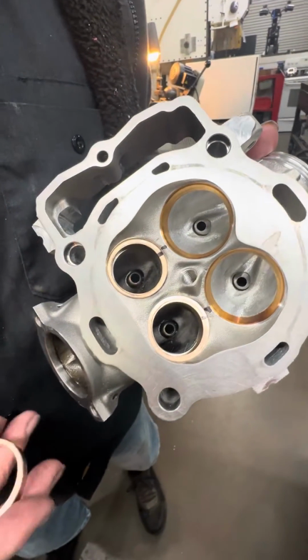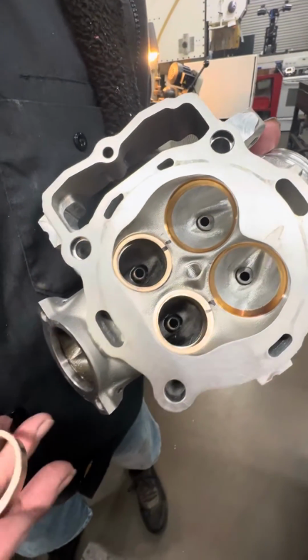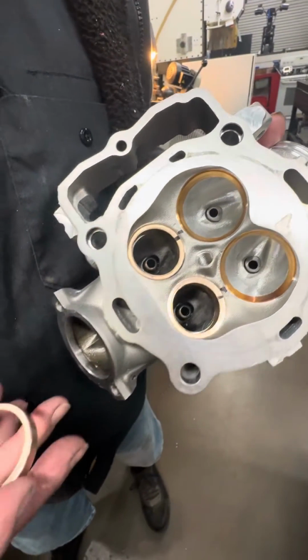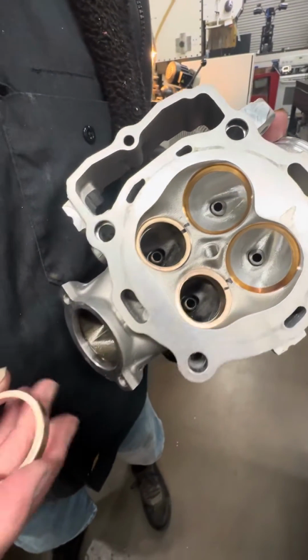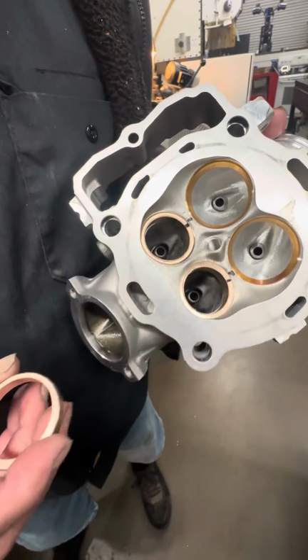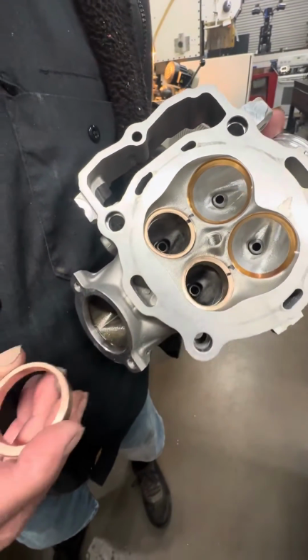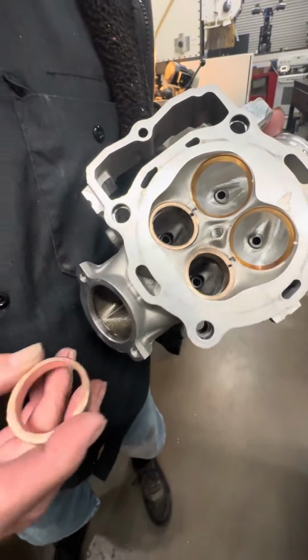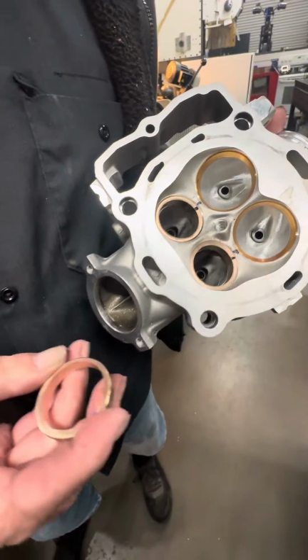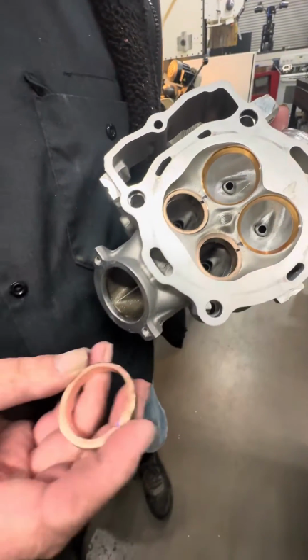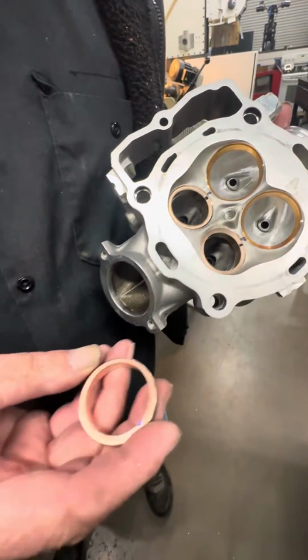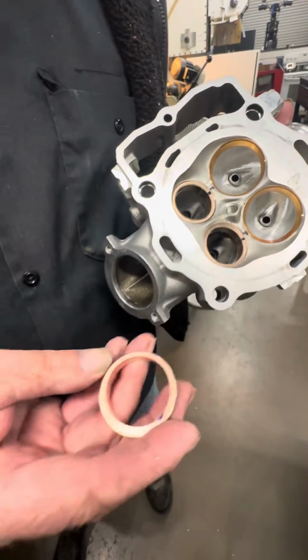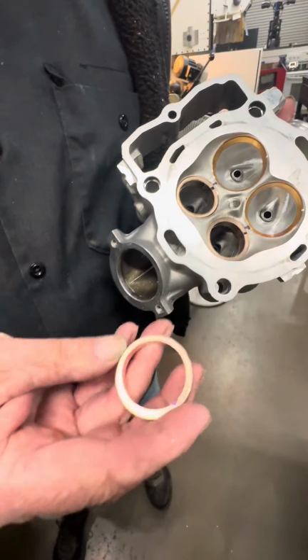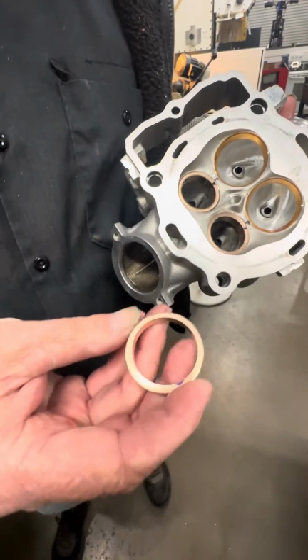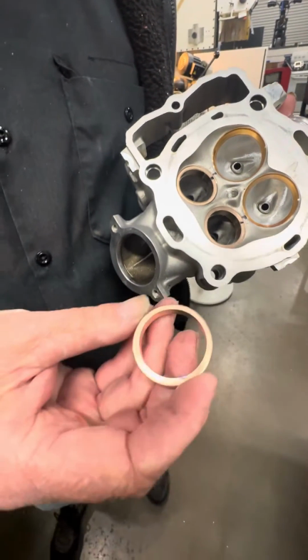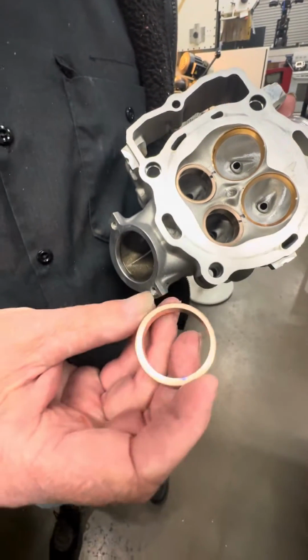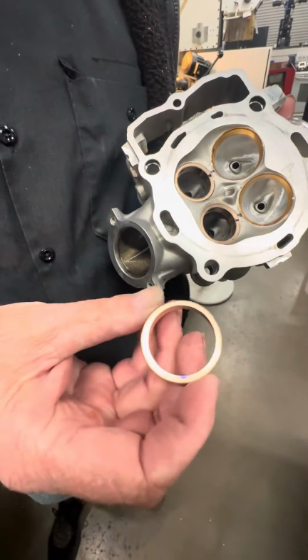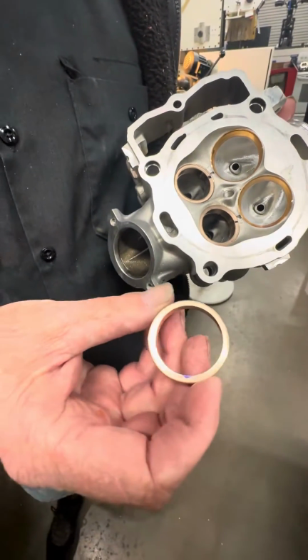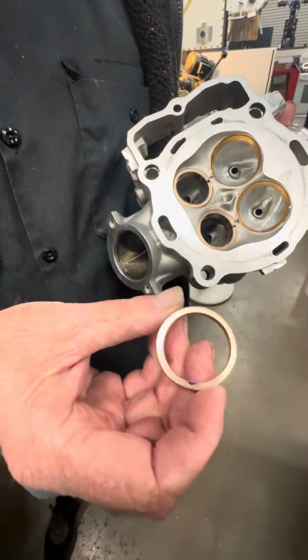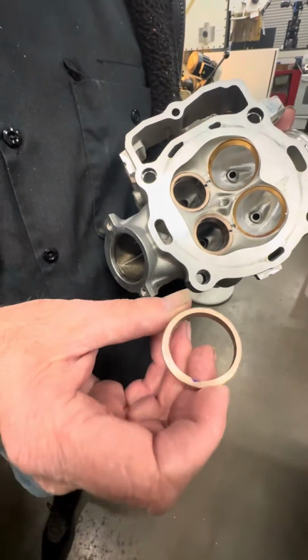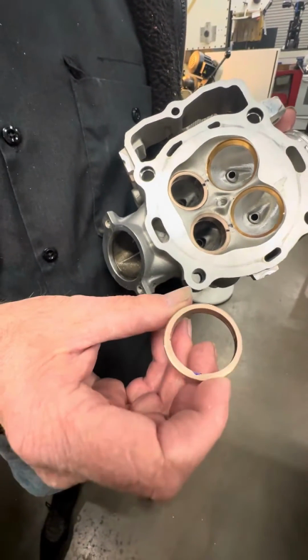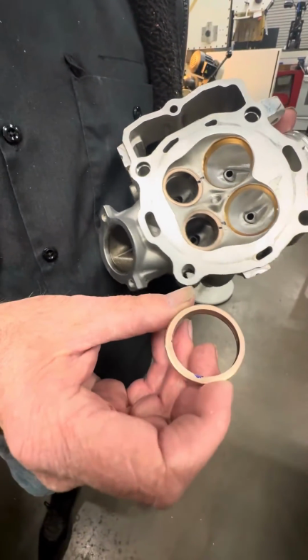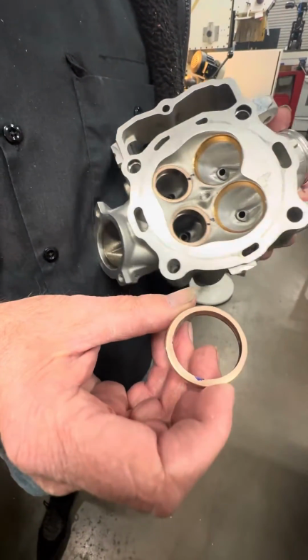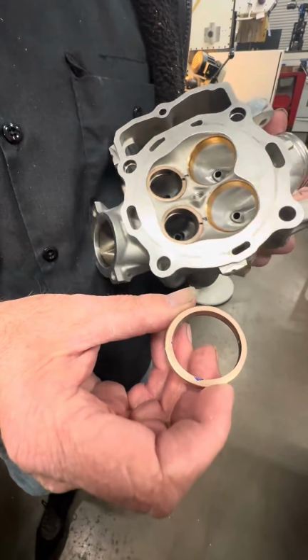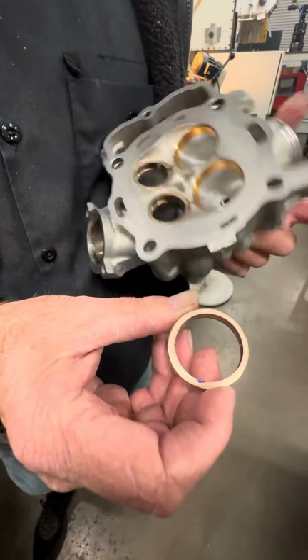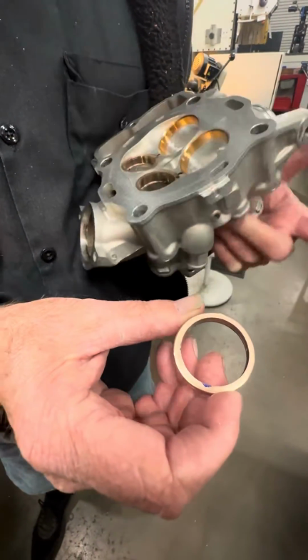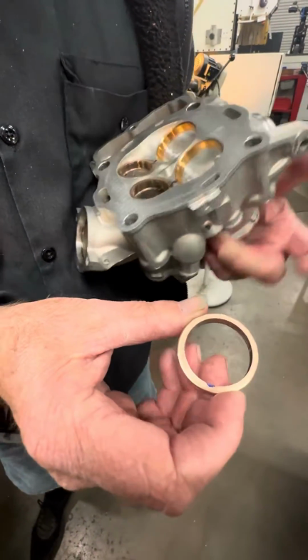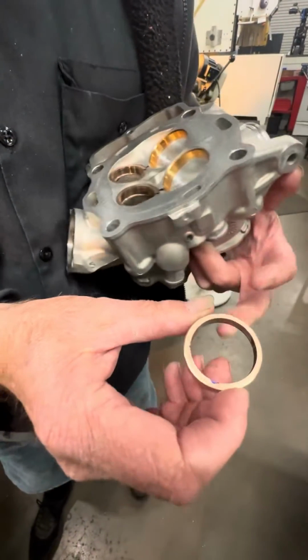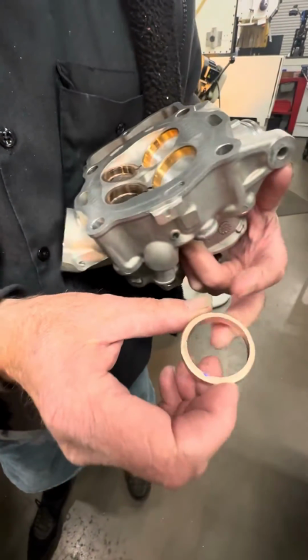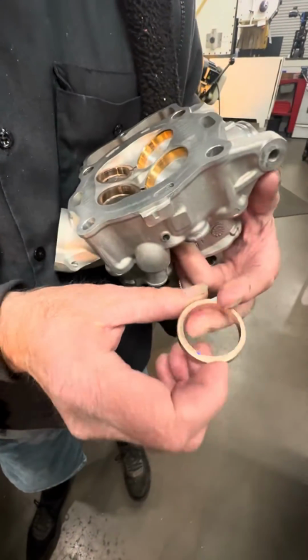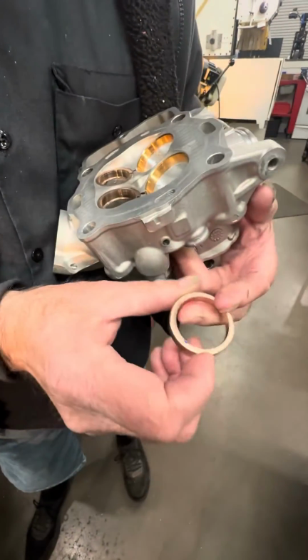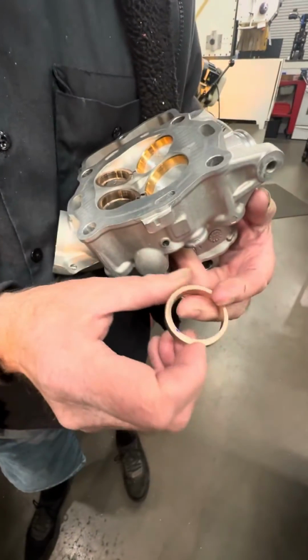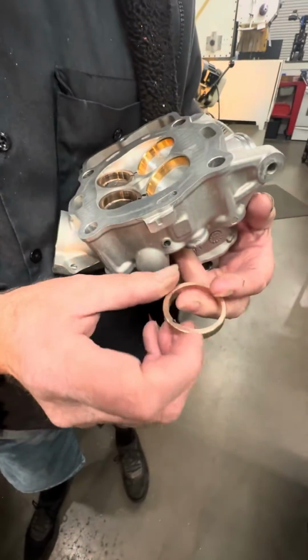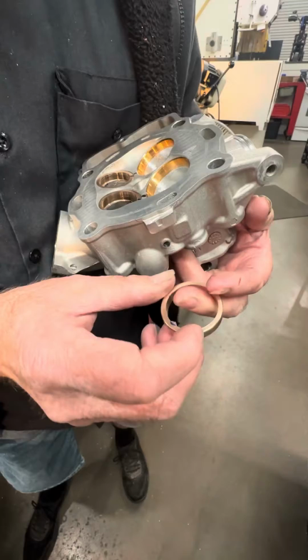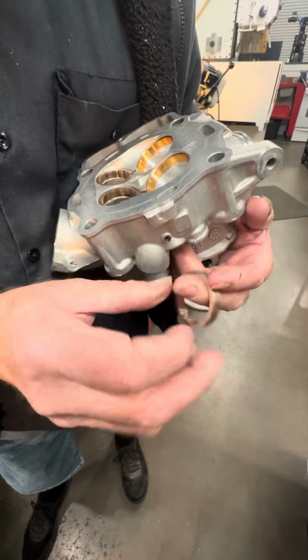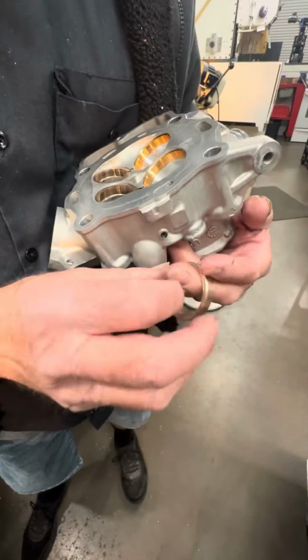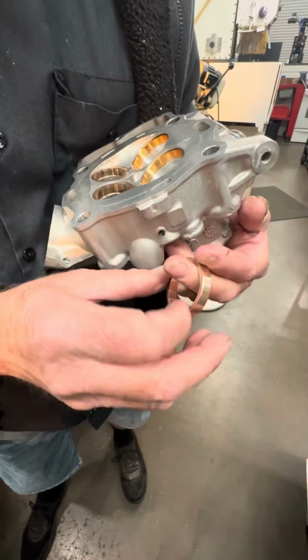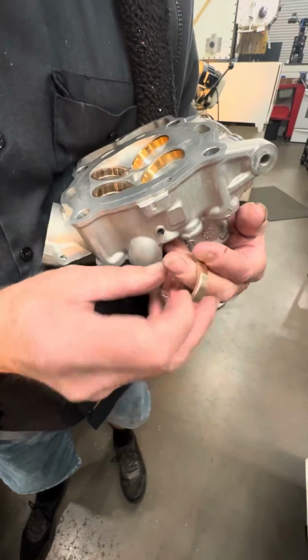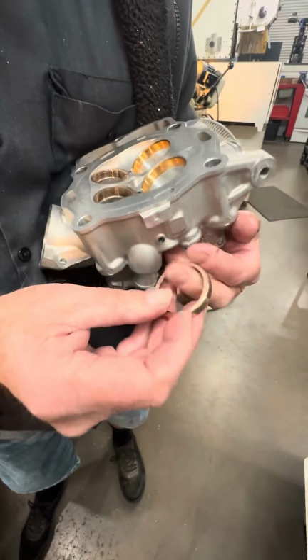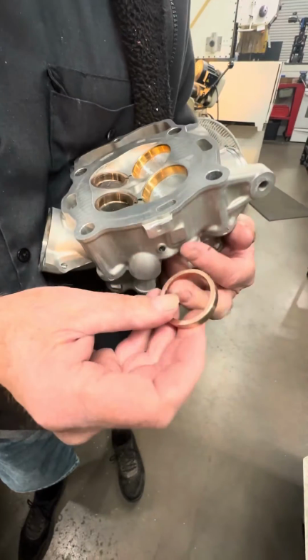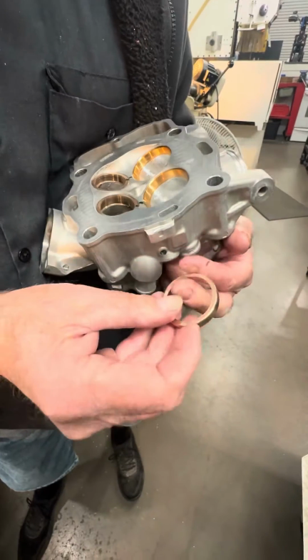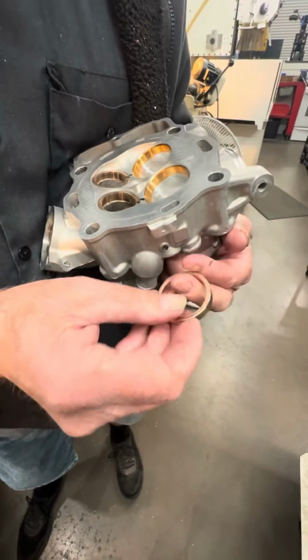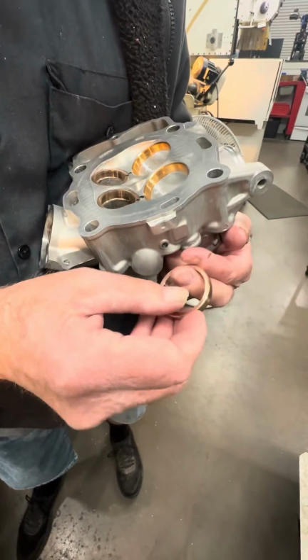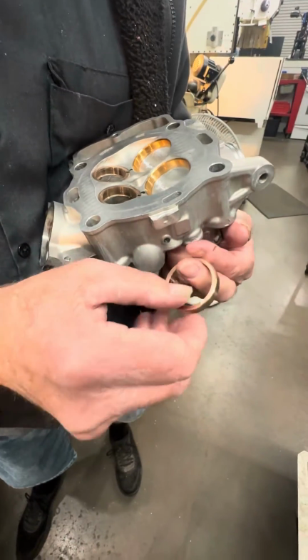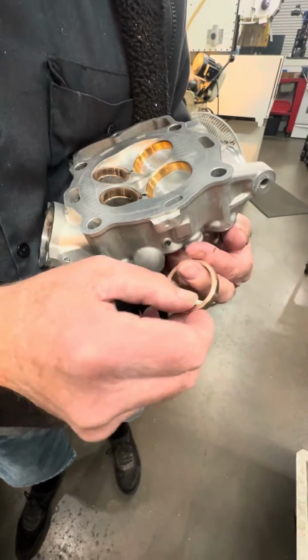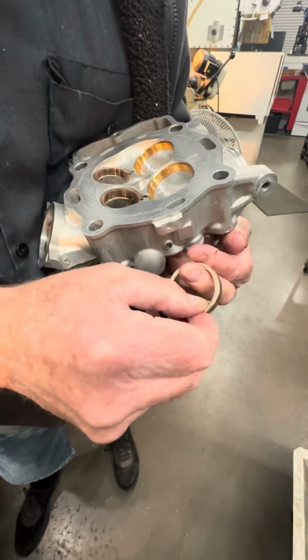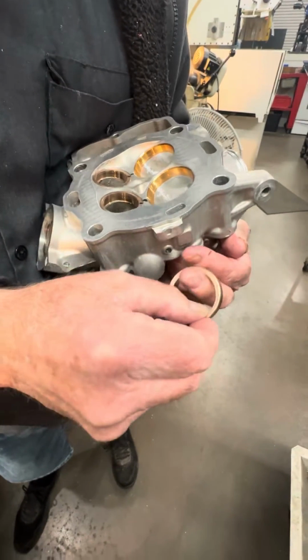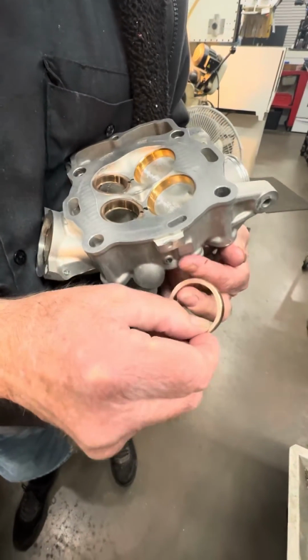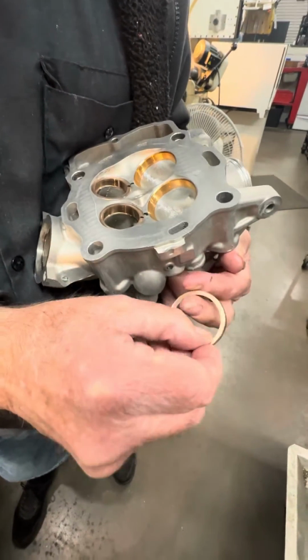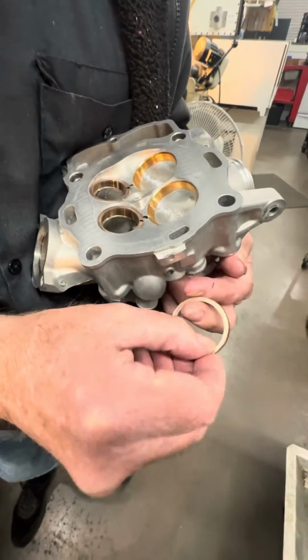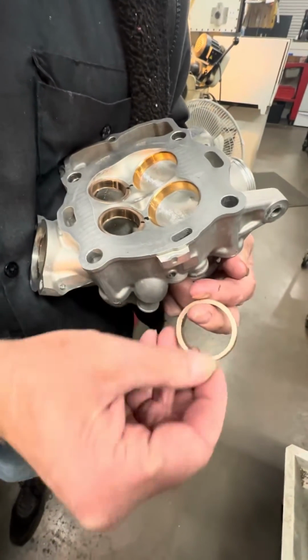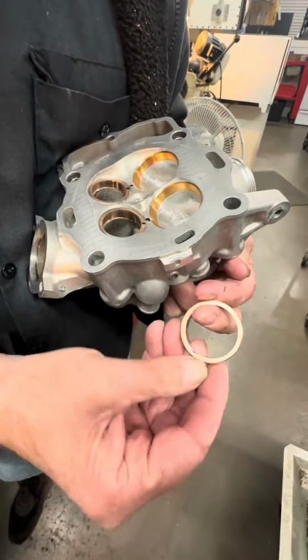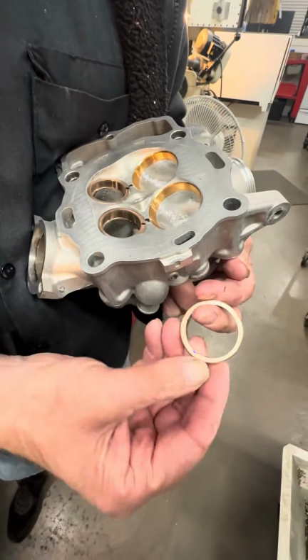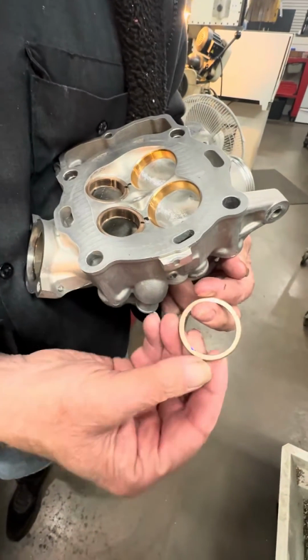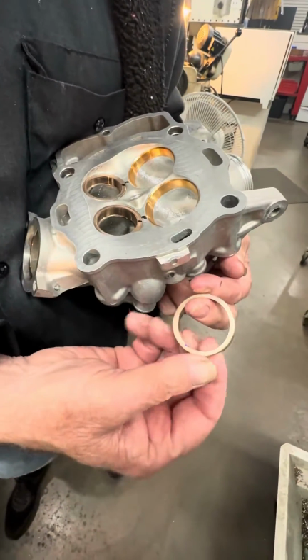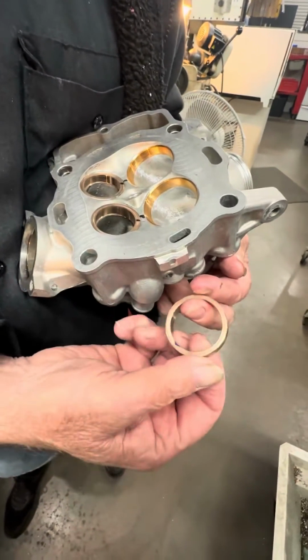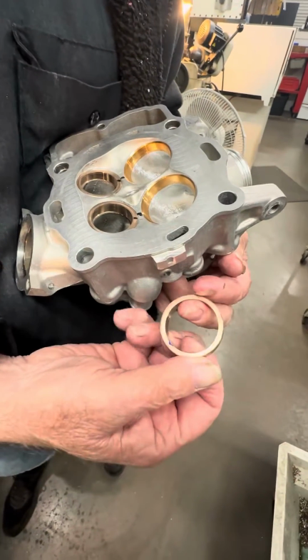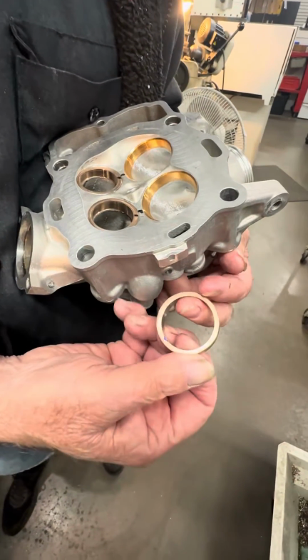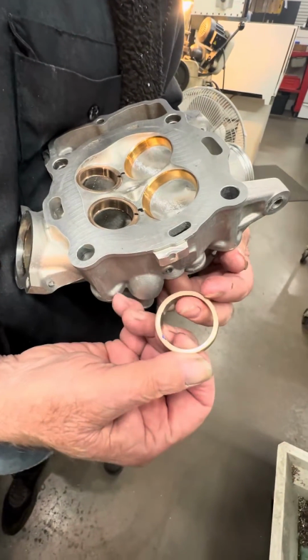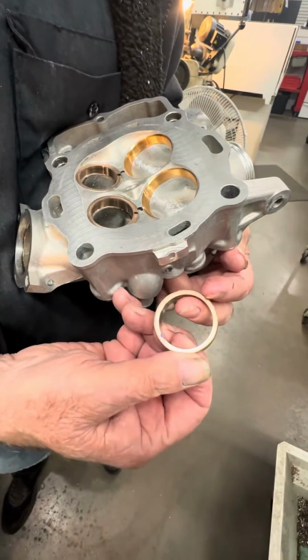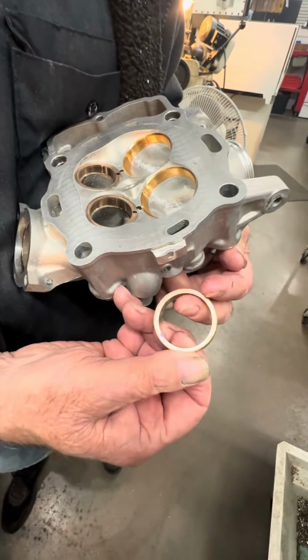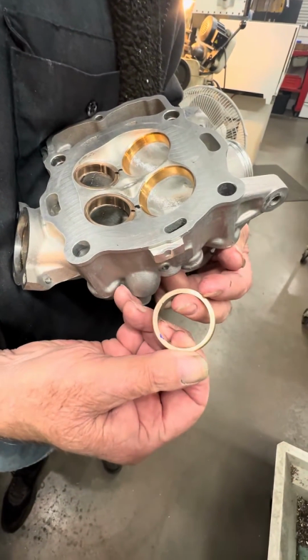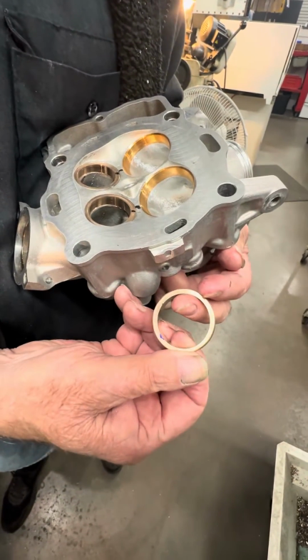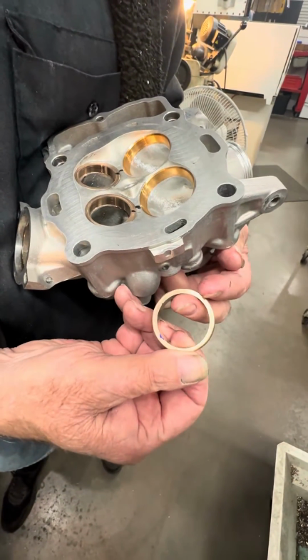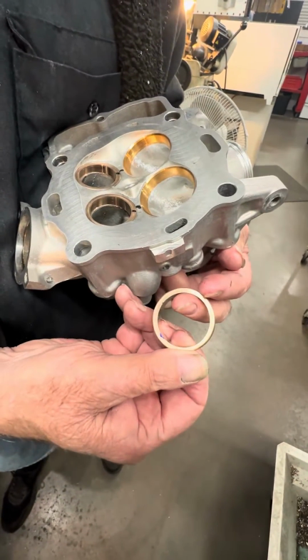This is what an offset seat looks like. As you can see, it's thicker on one side and thinner on the other.